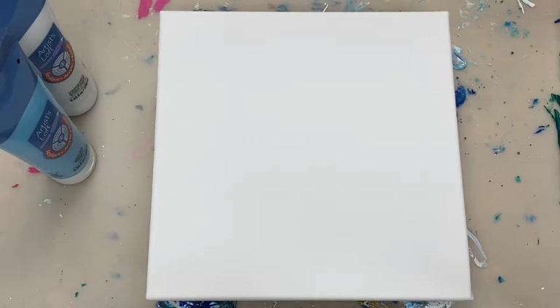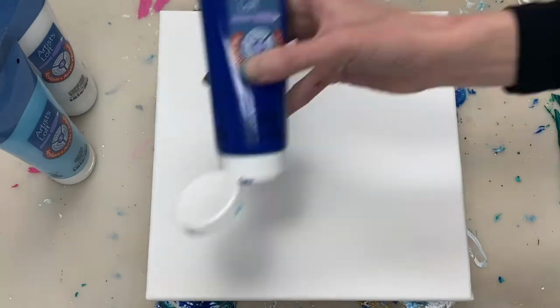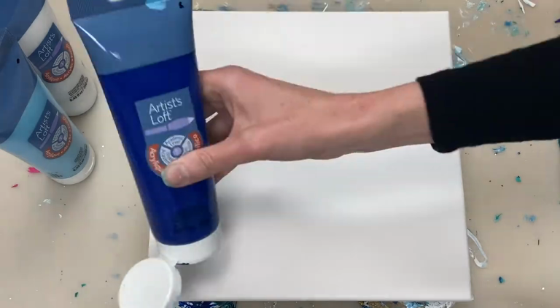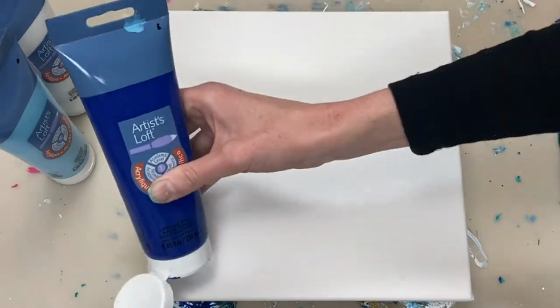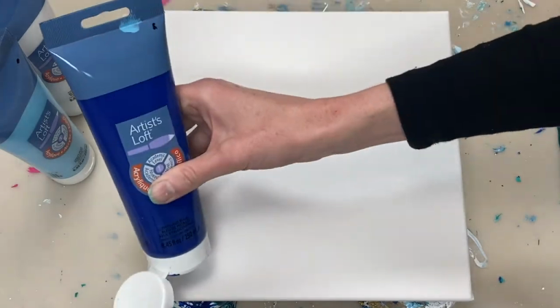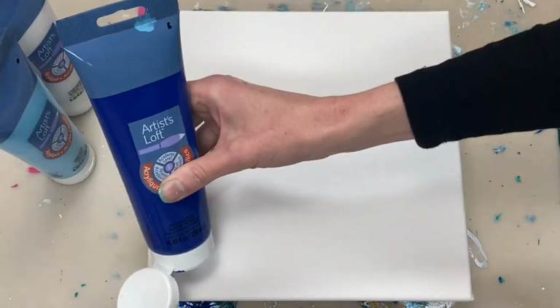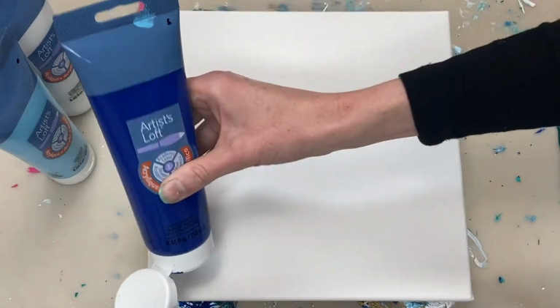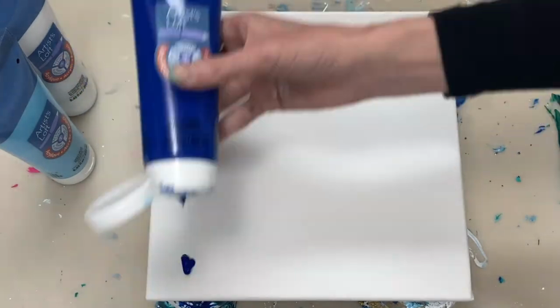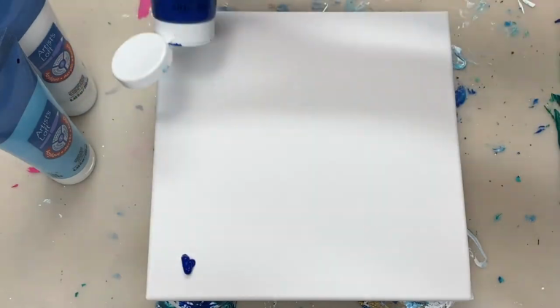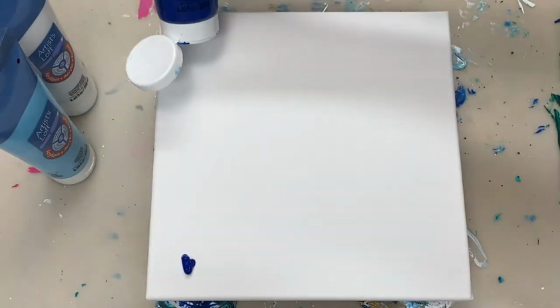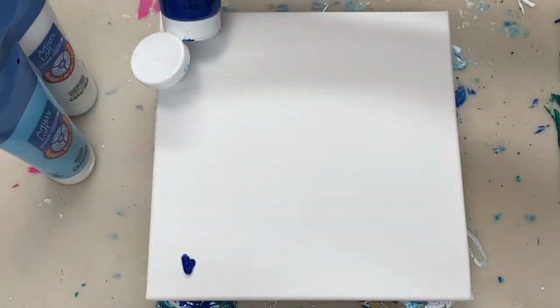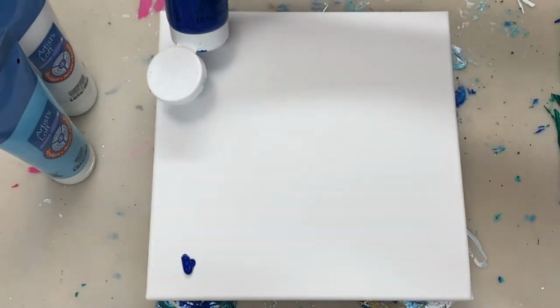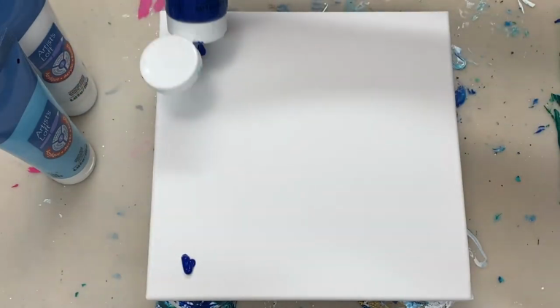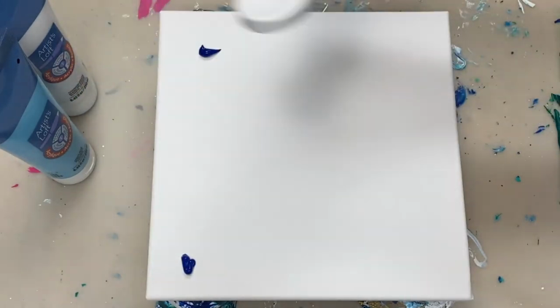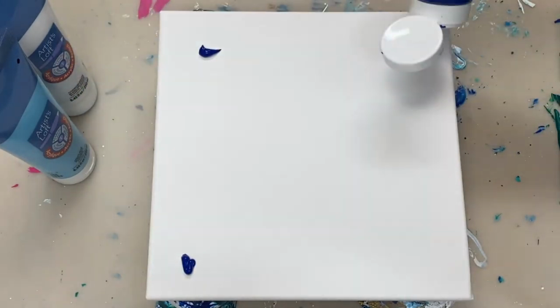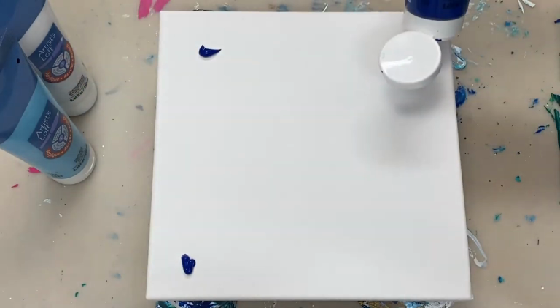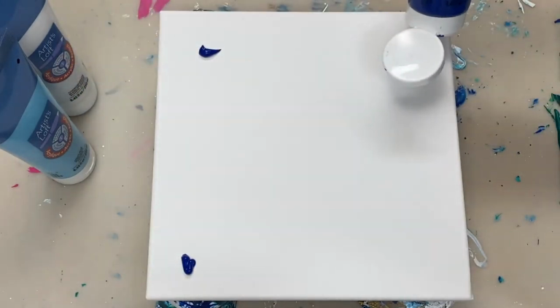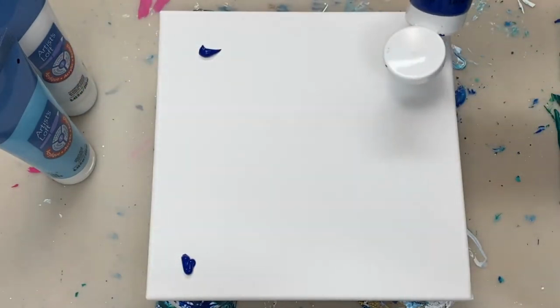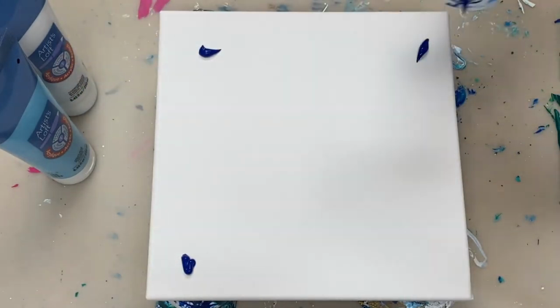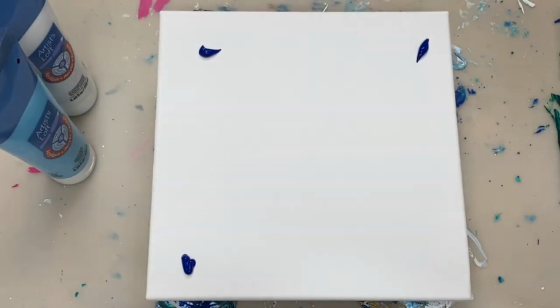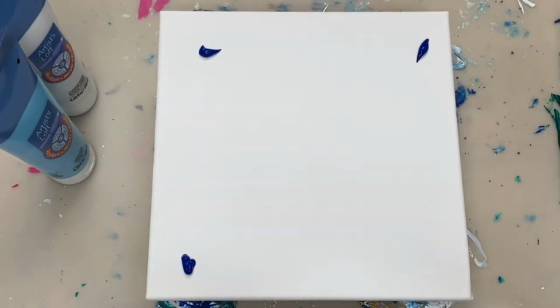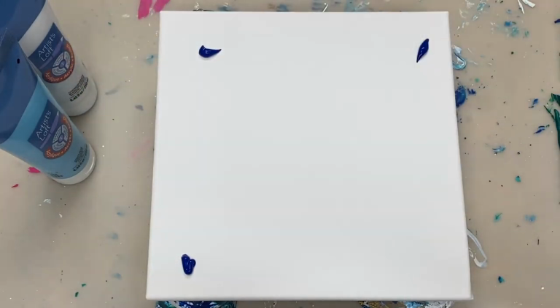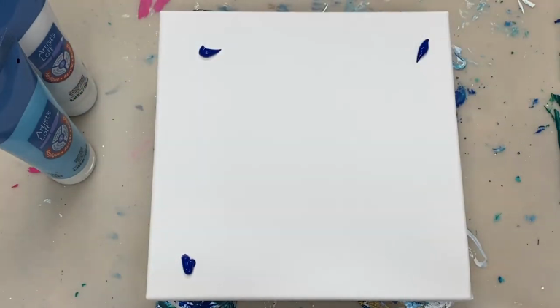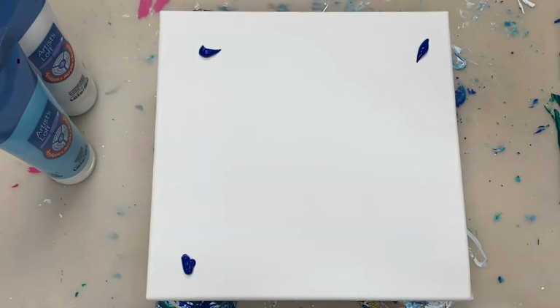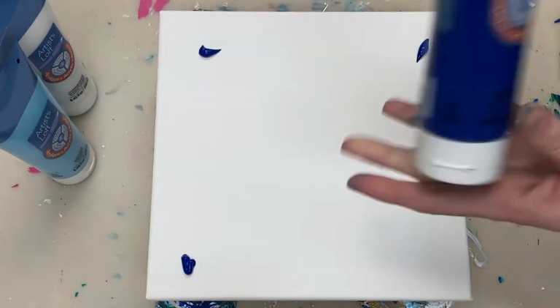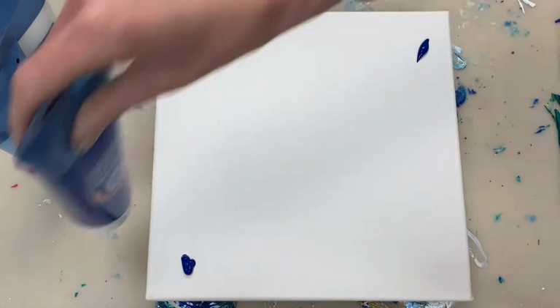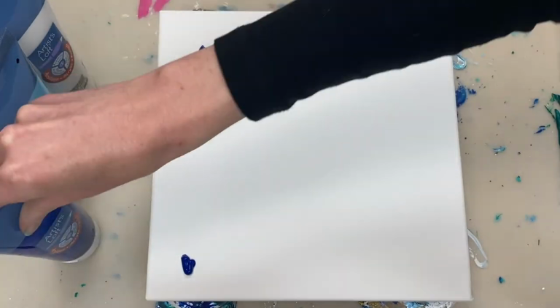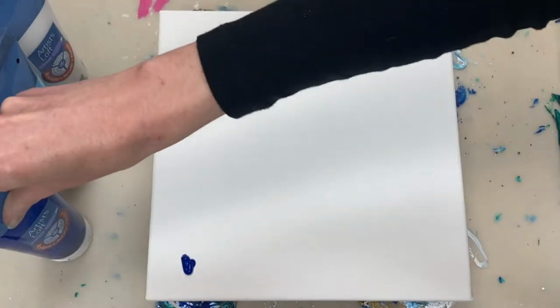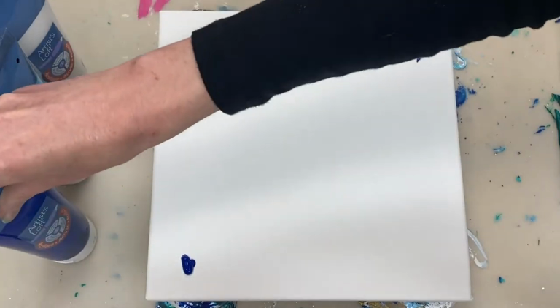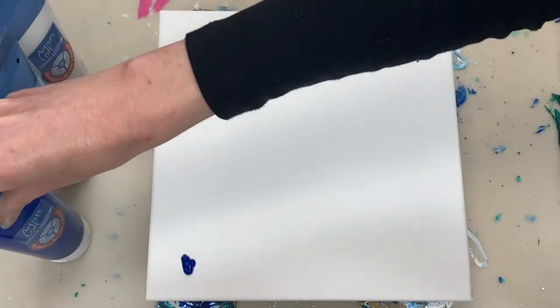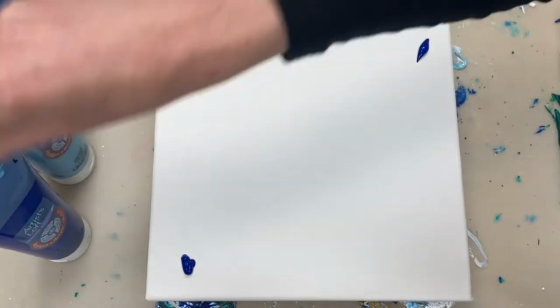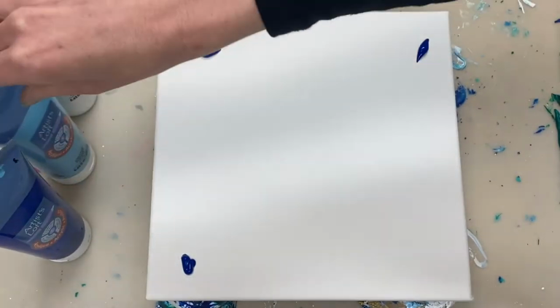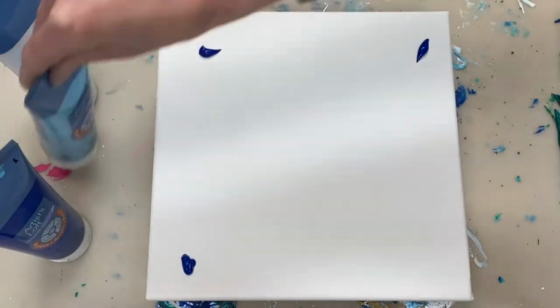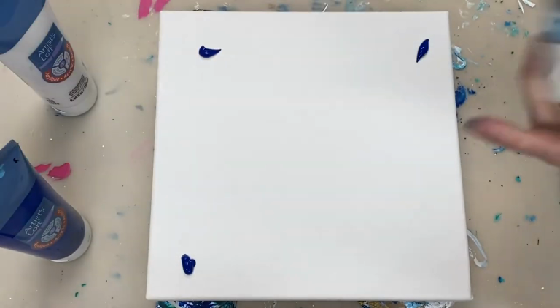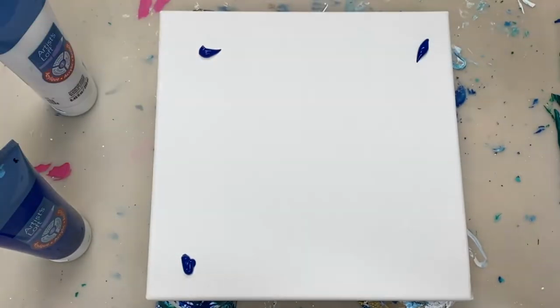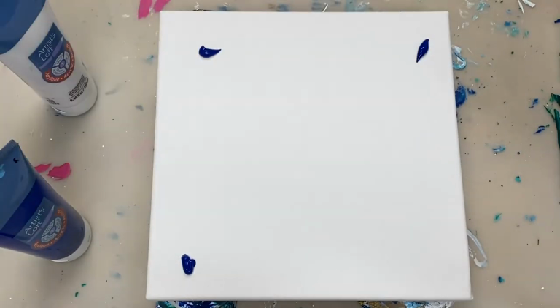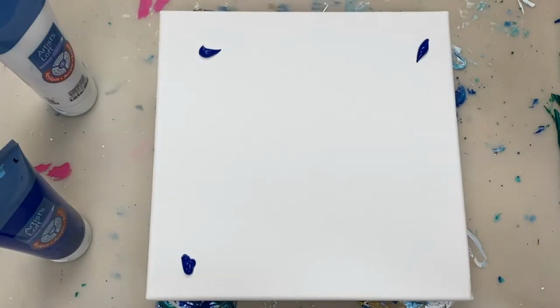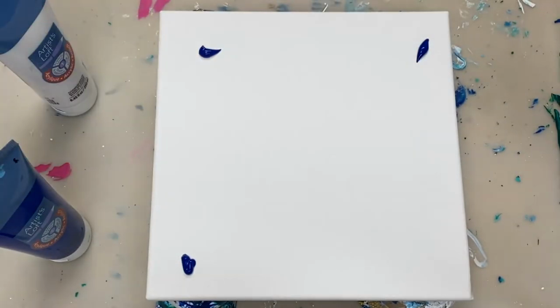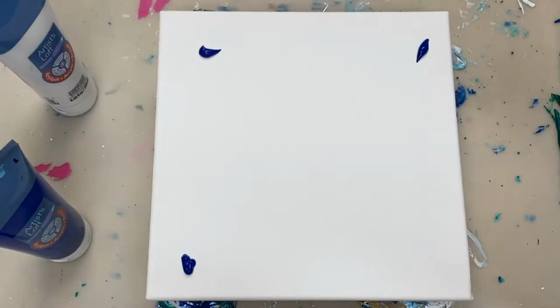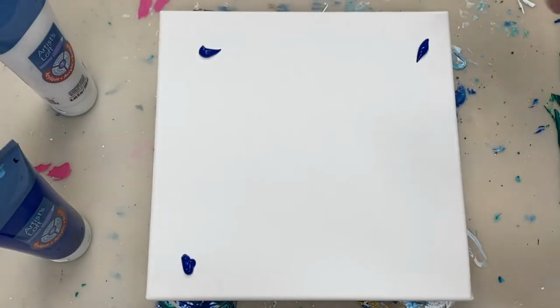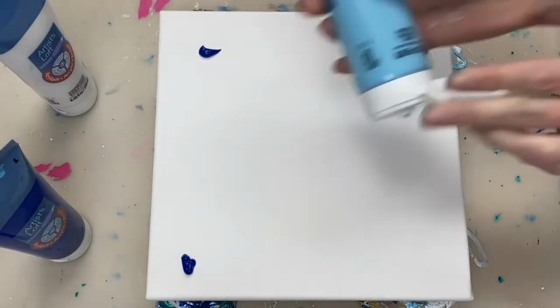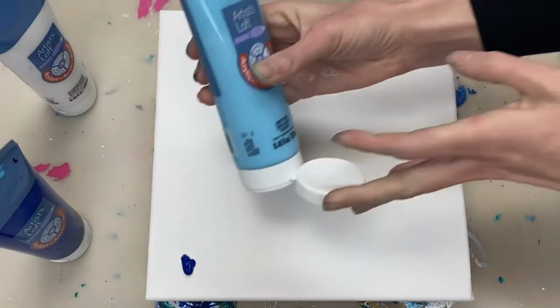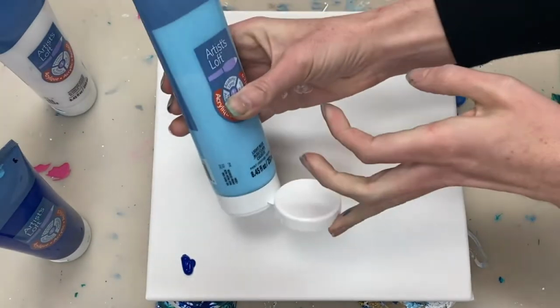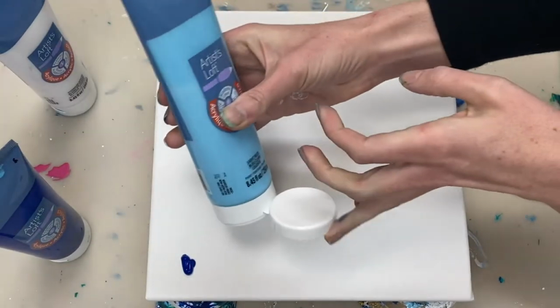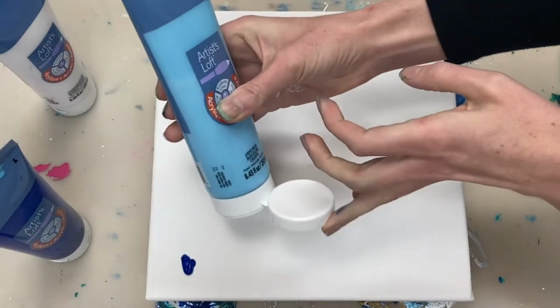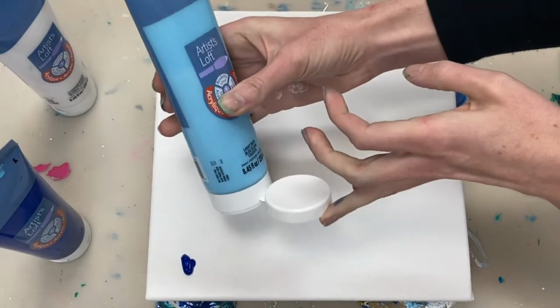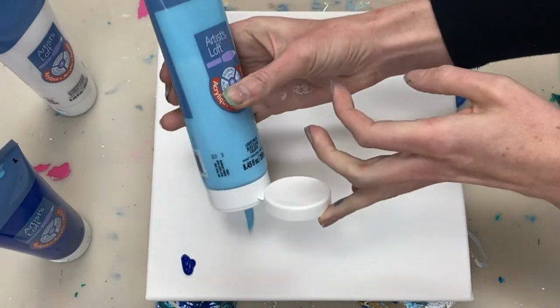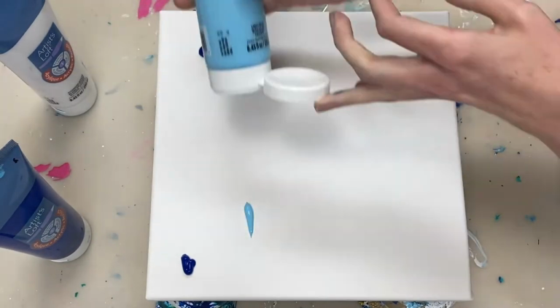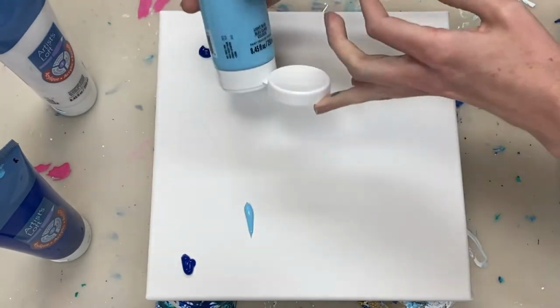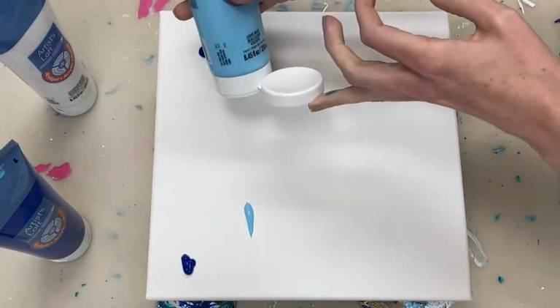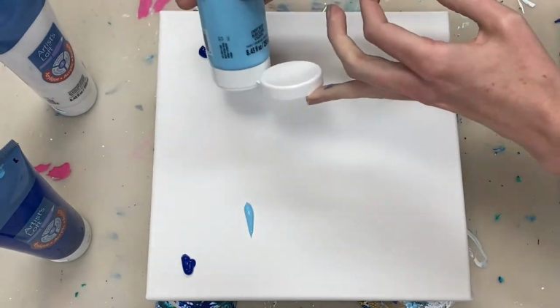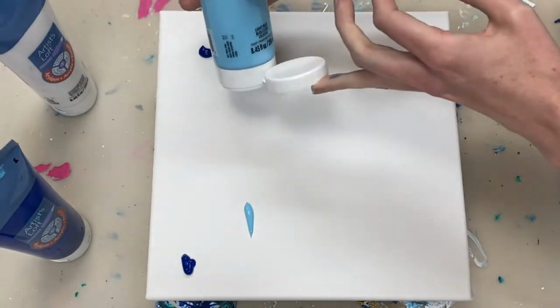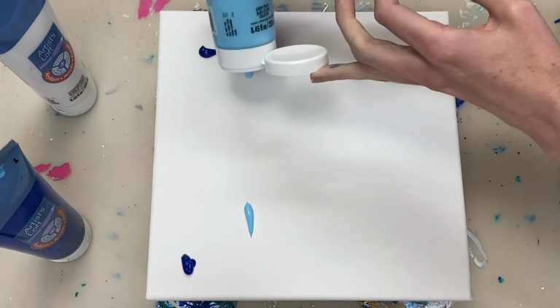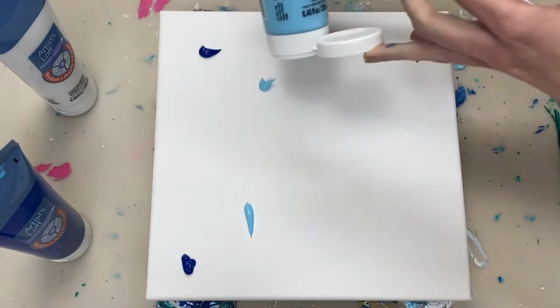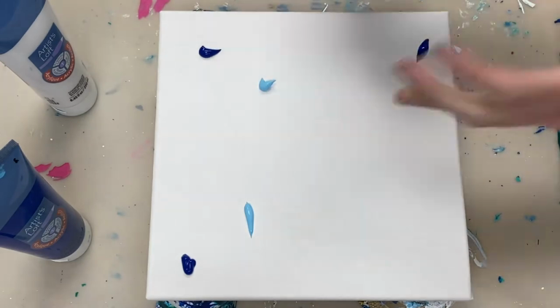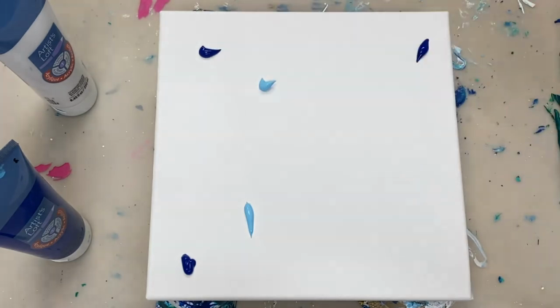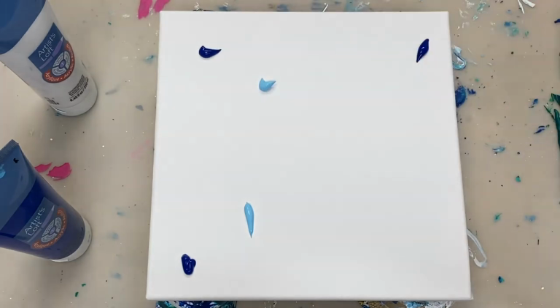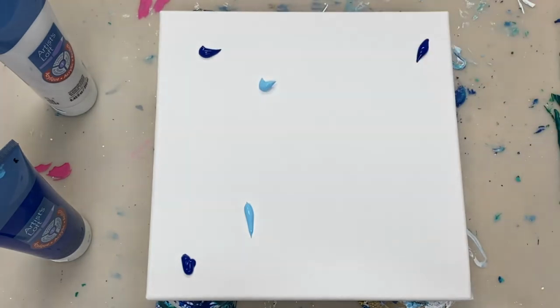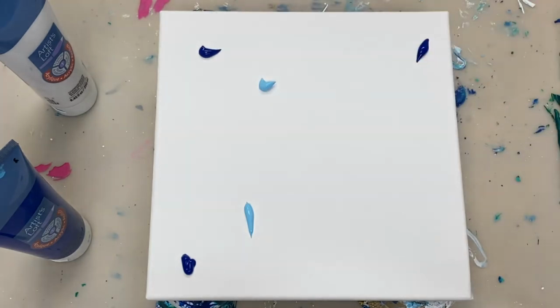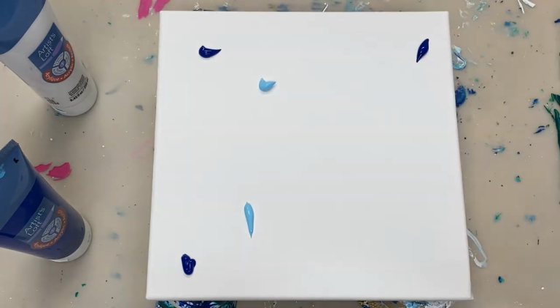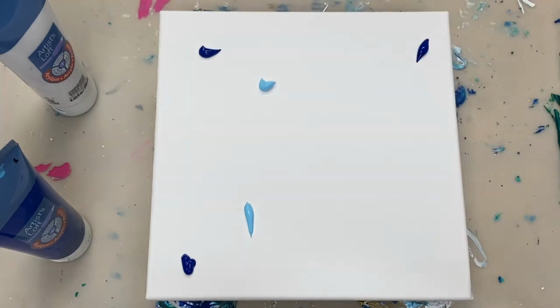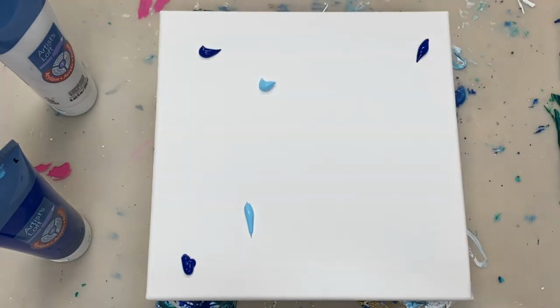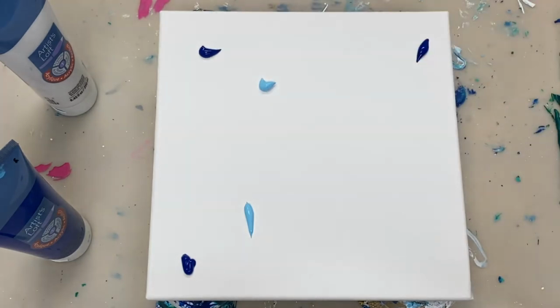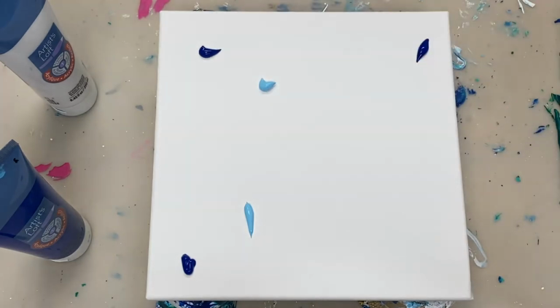Hi guys! Today I'm going to be showing you how to create an orchid using the chain pull technique.